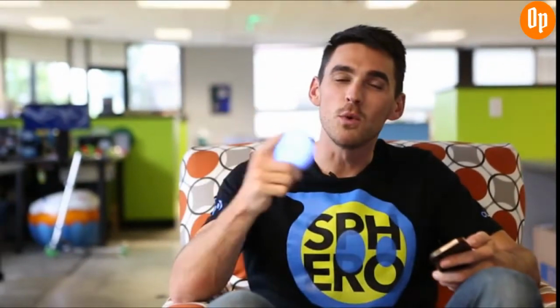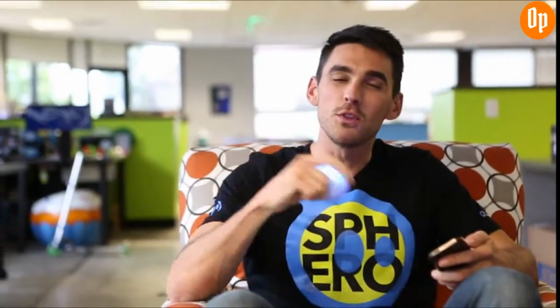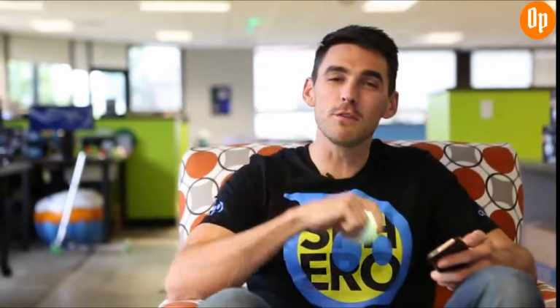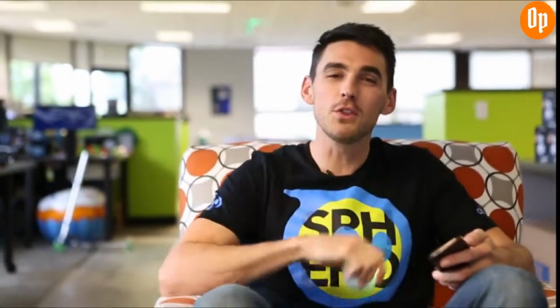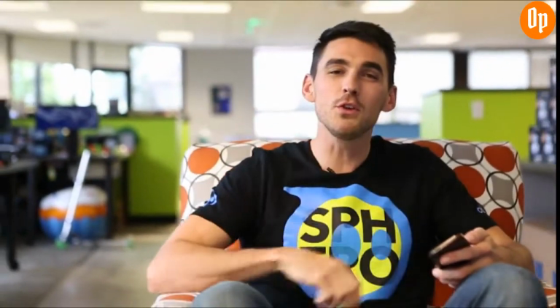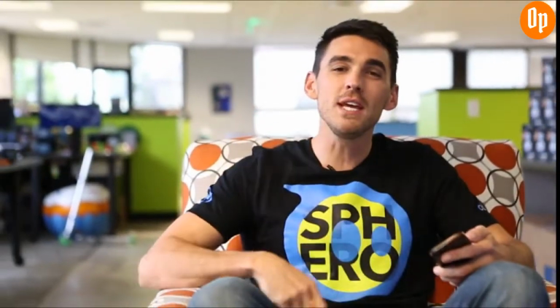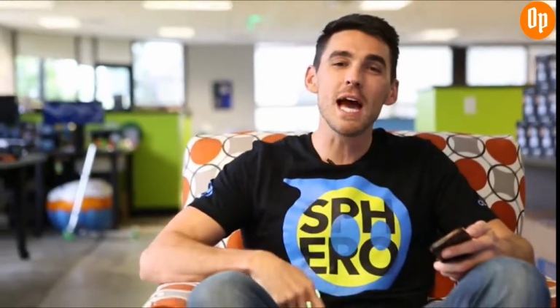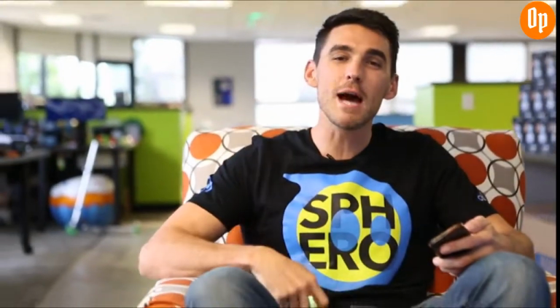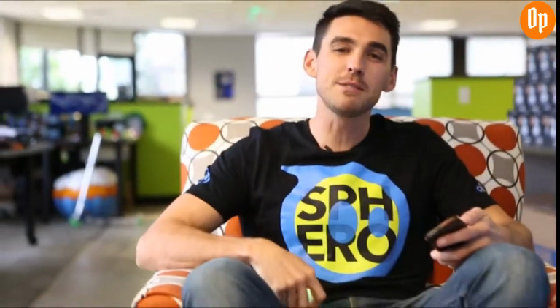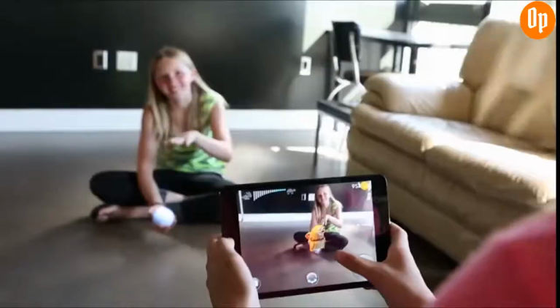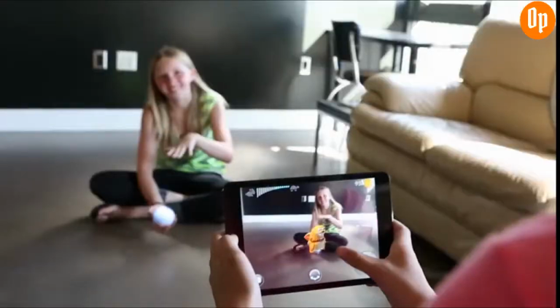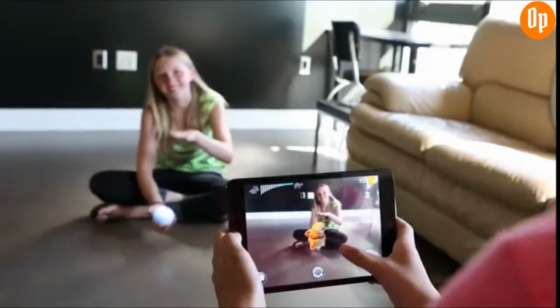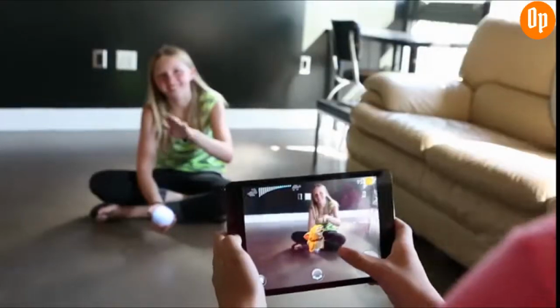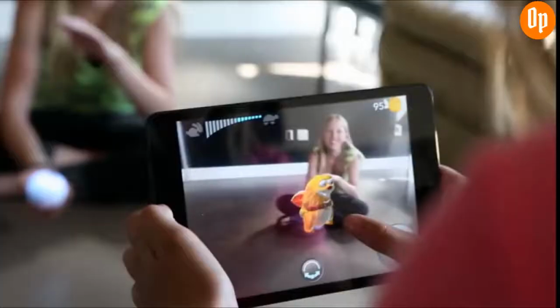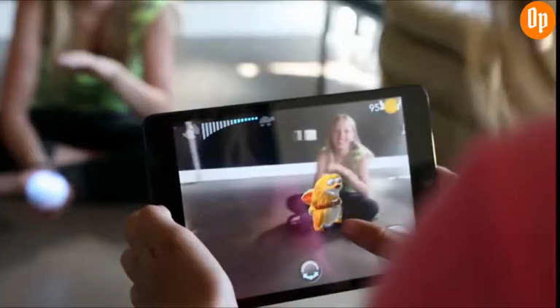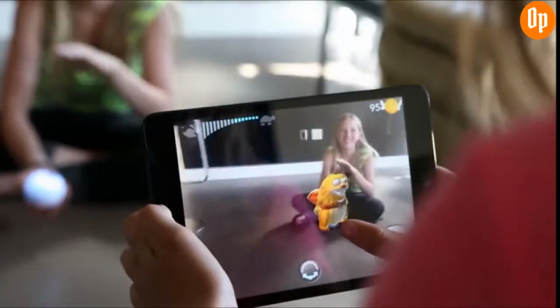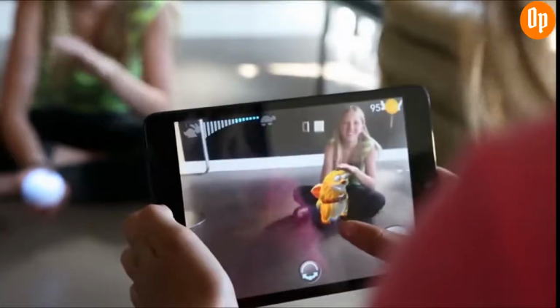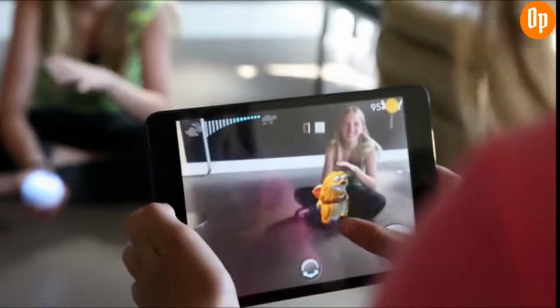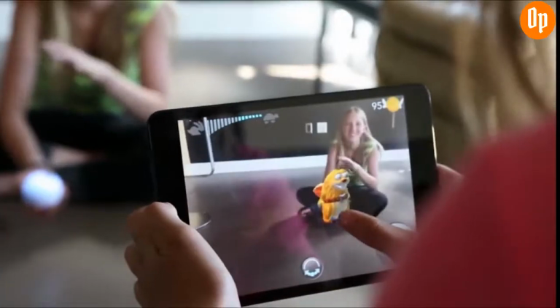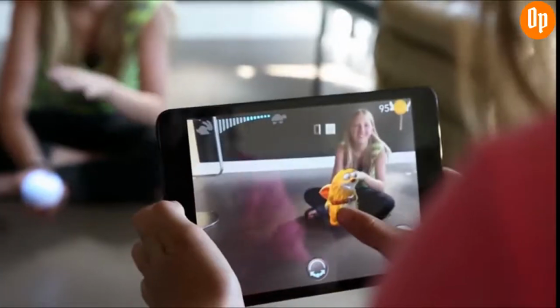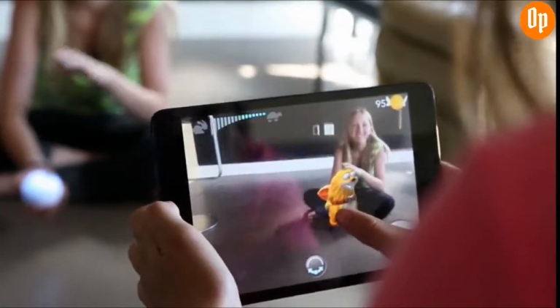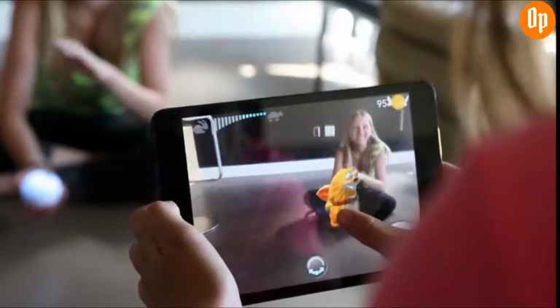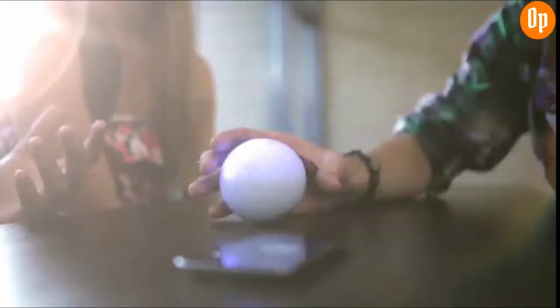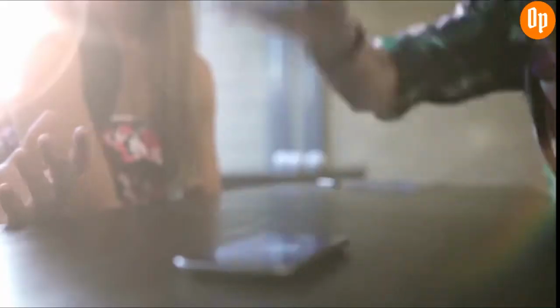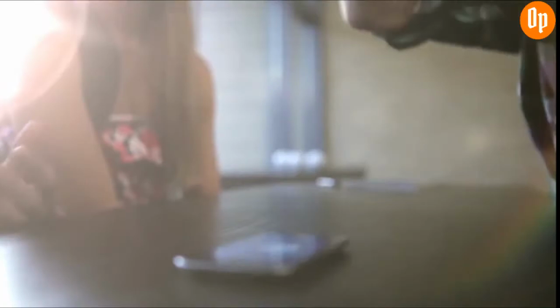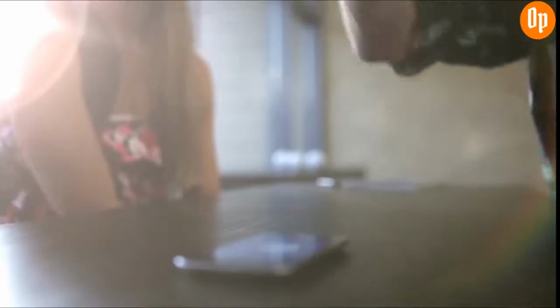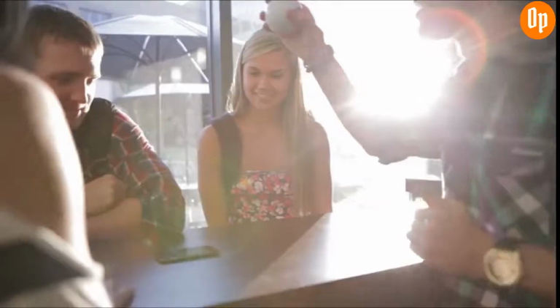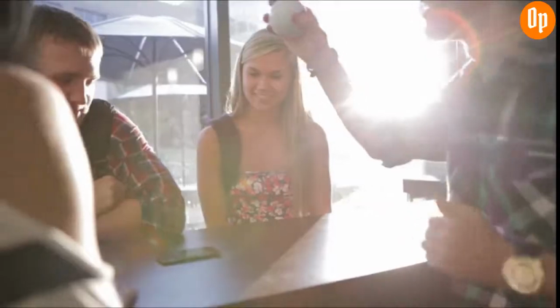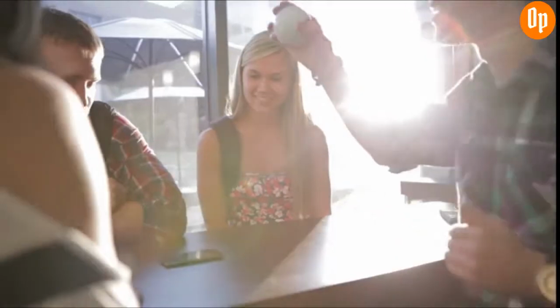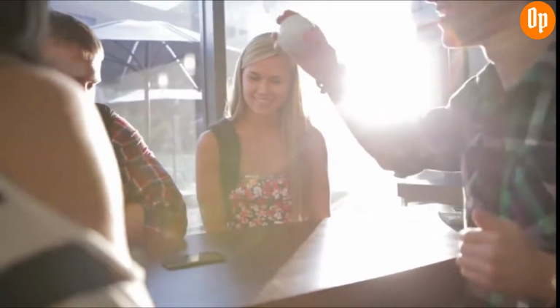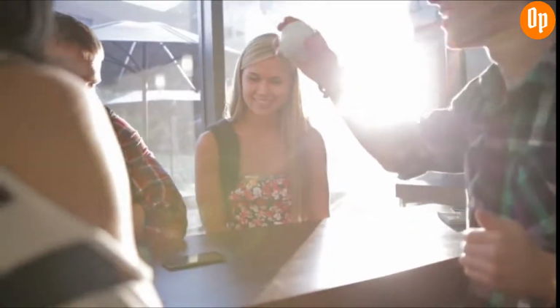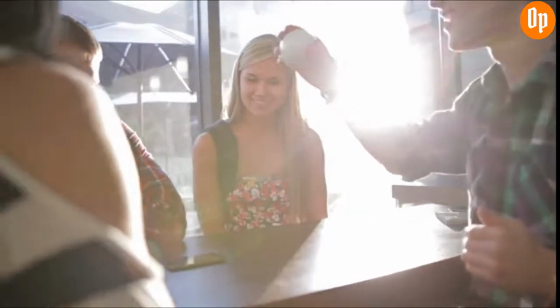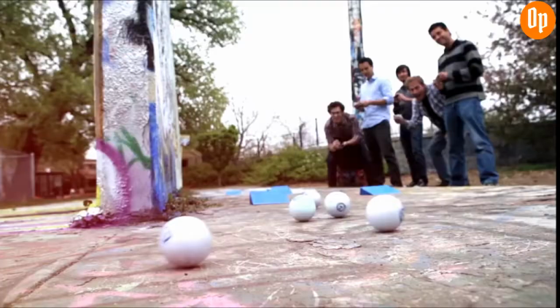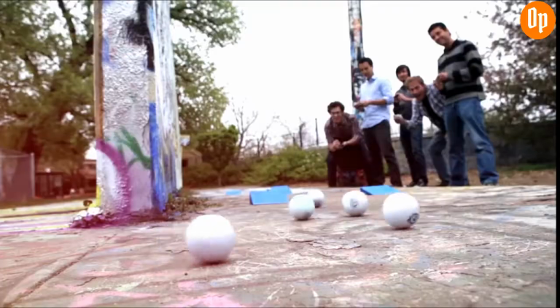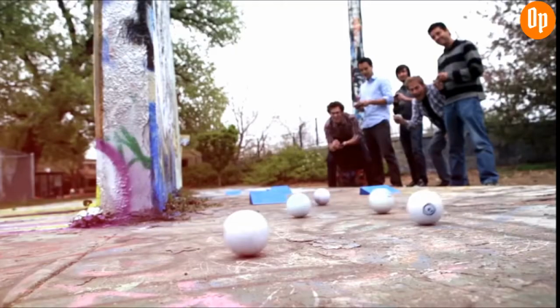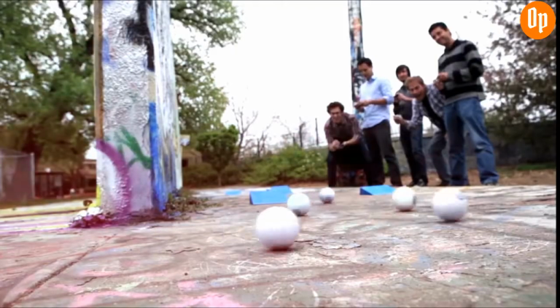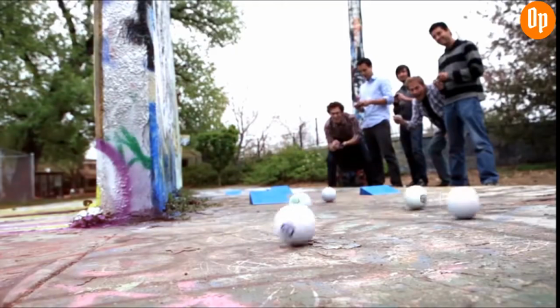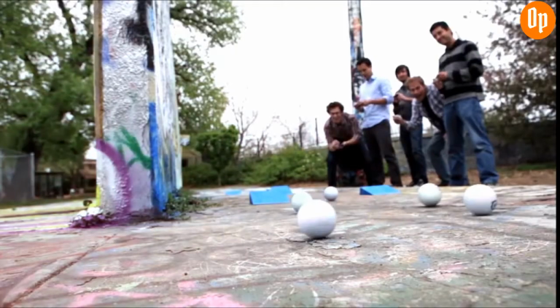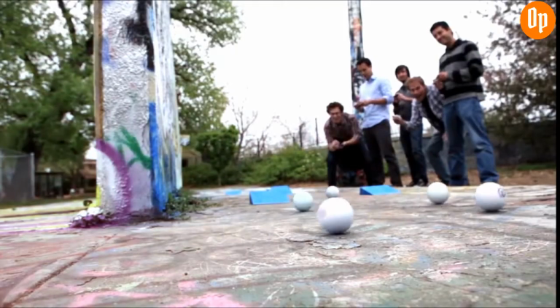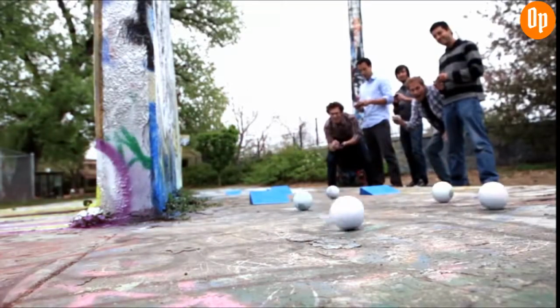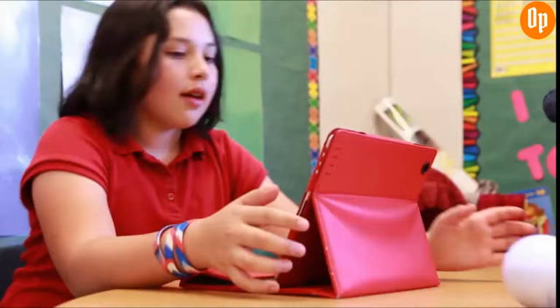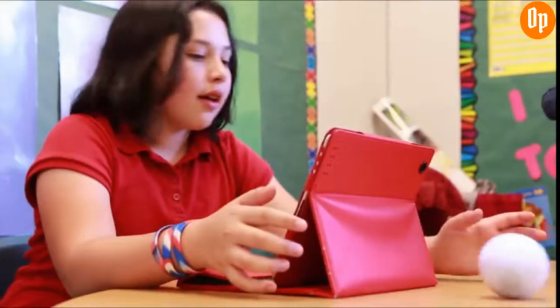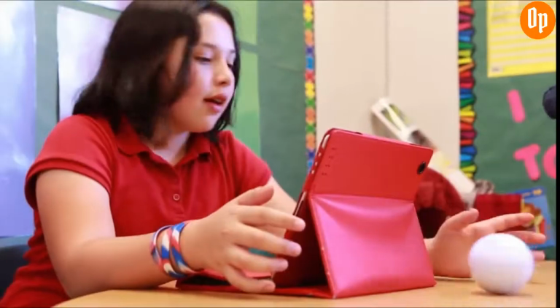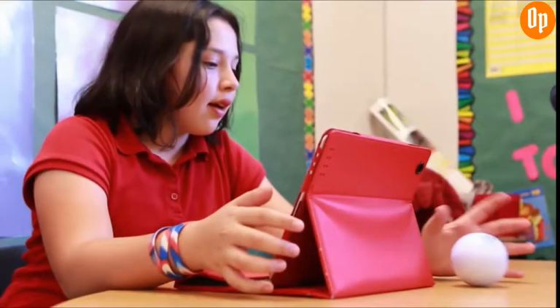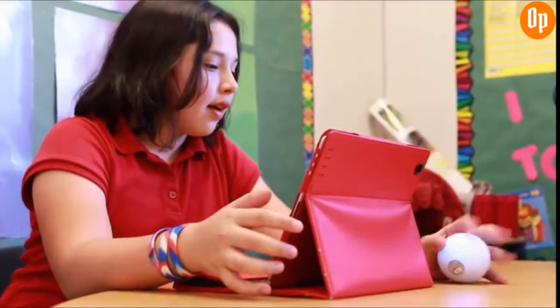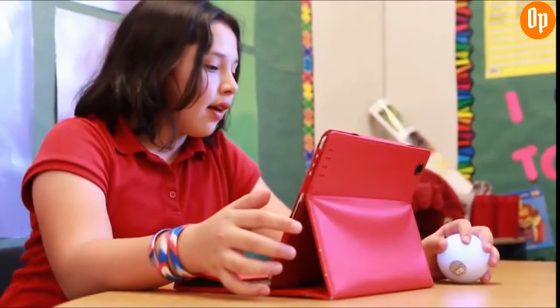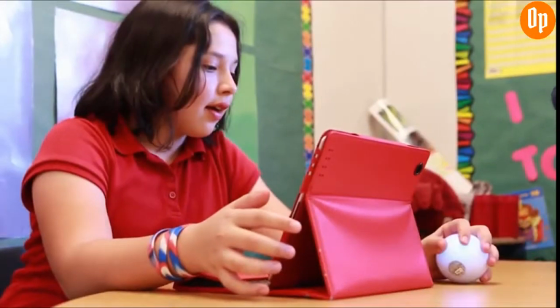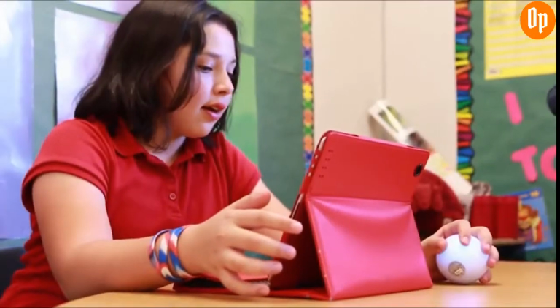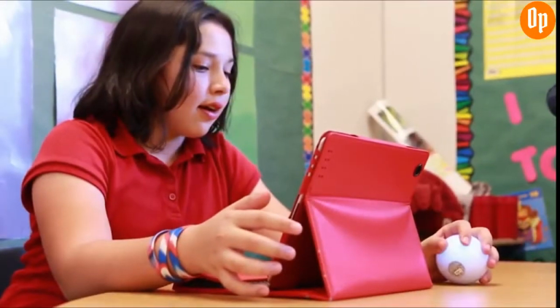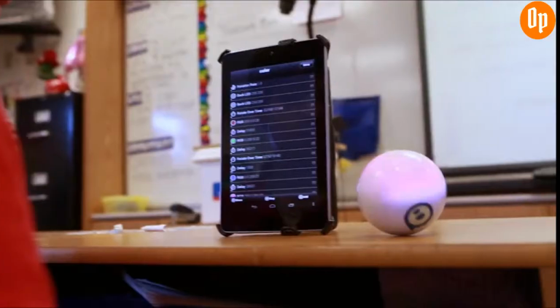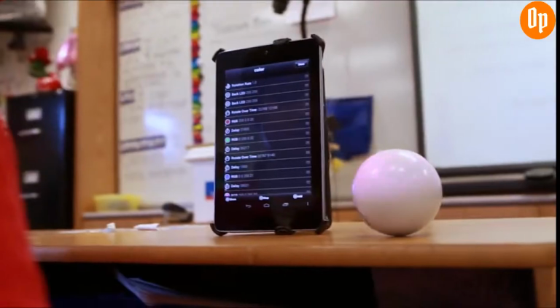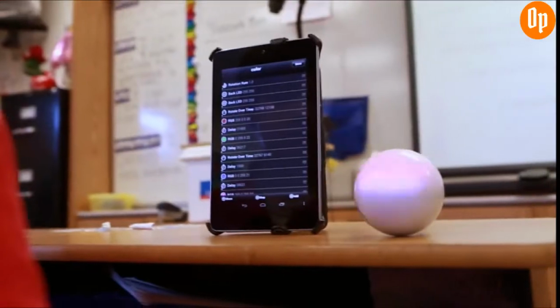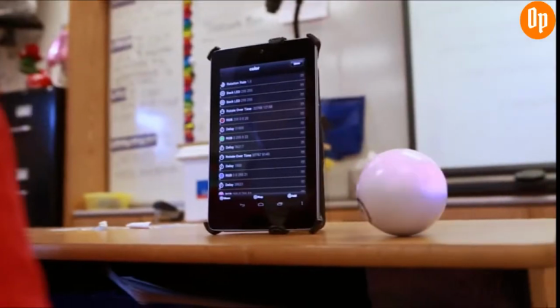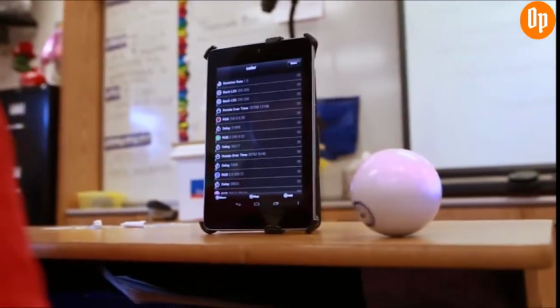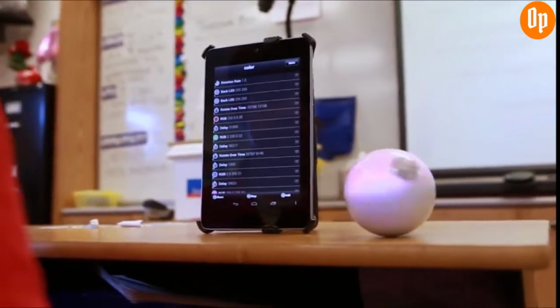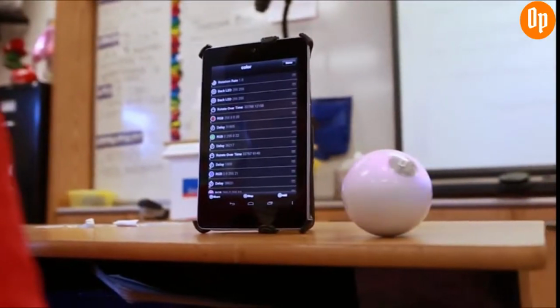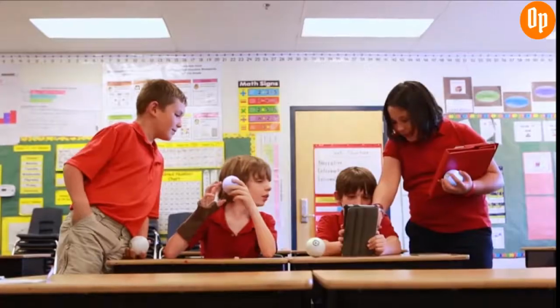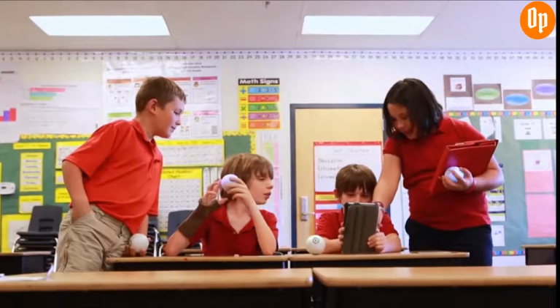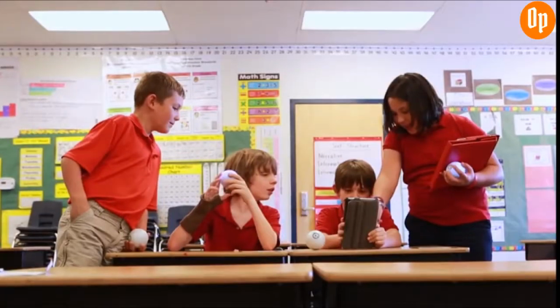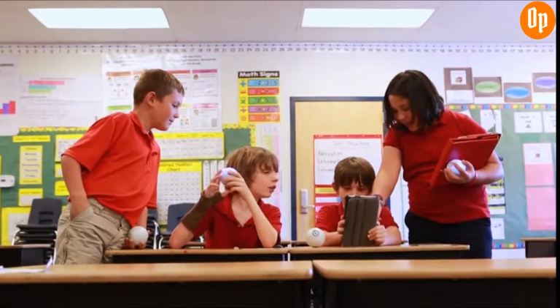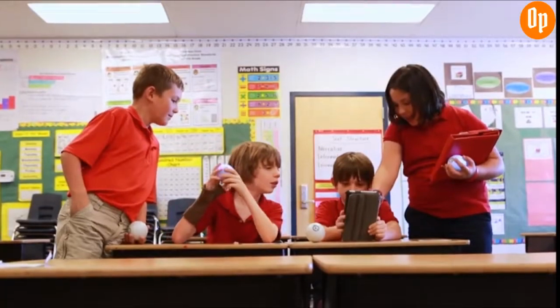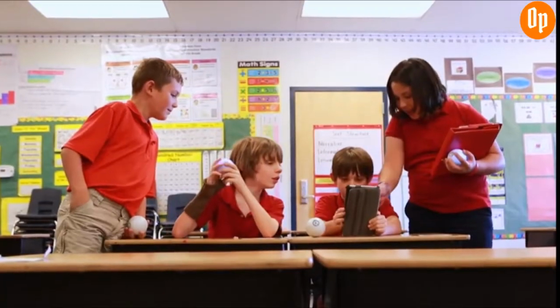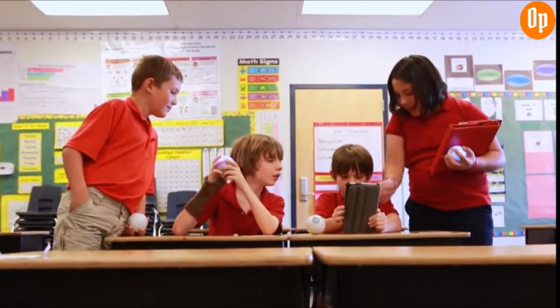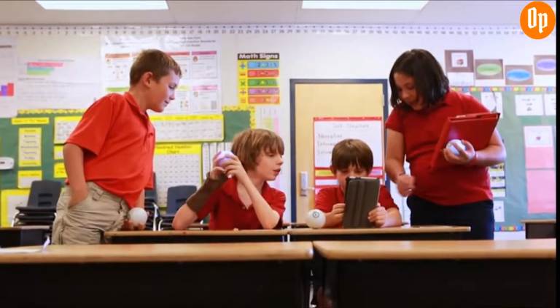With over 30 apps that include augmented reality, multiplayer games, and even educational tools, there's a way to play for everyone.